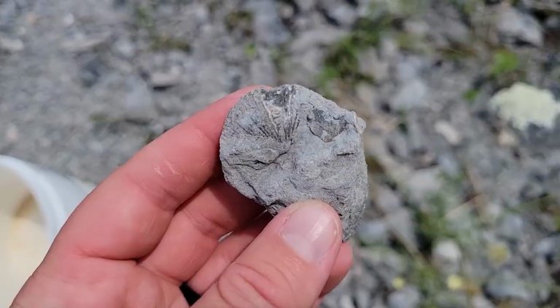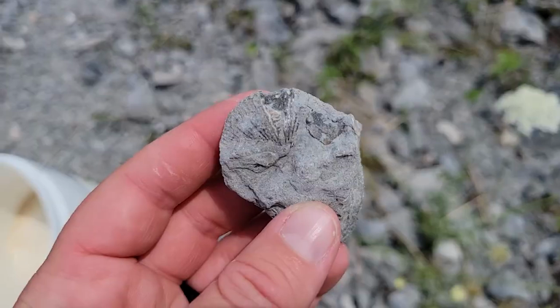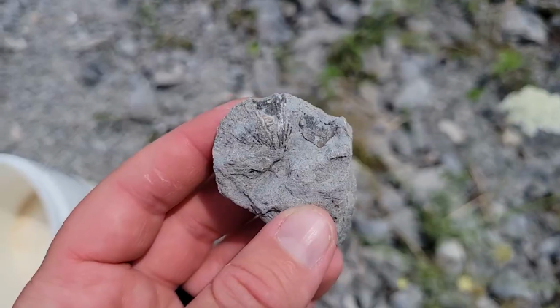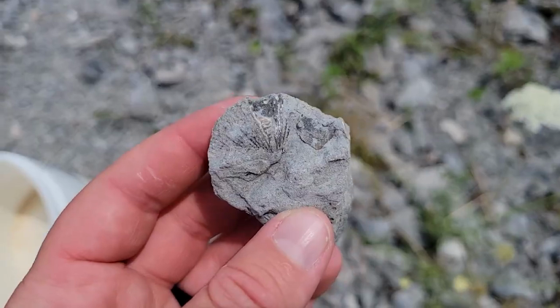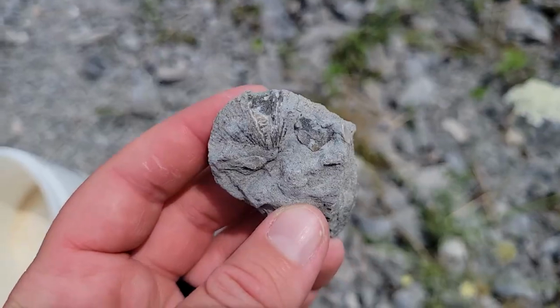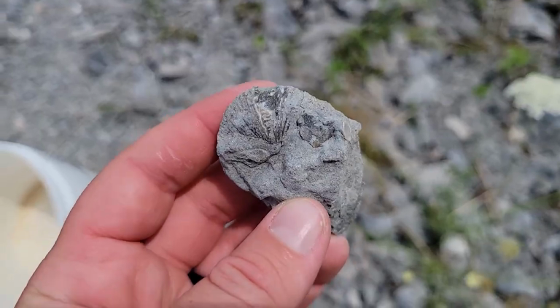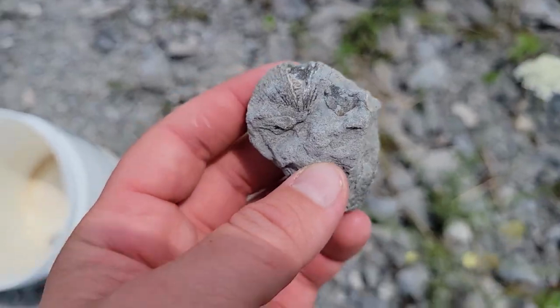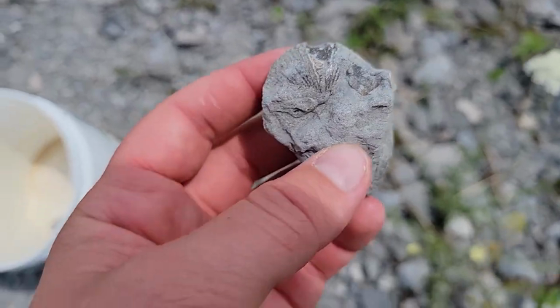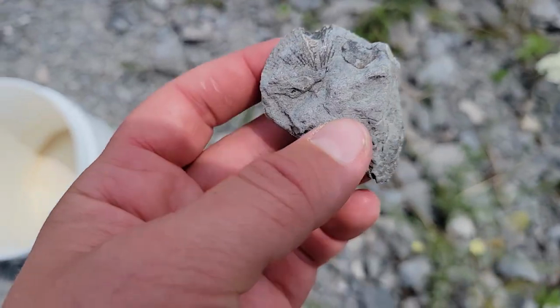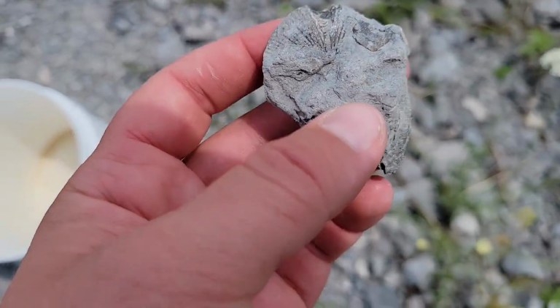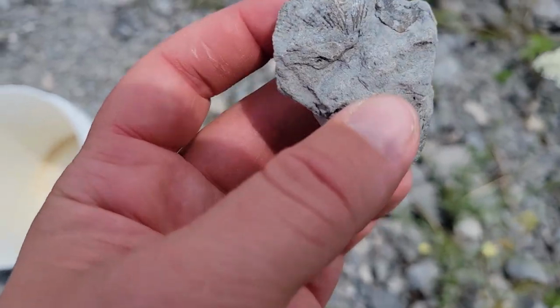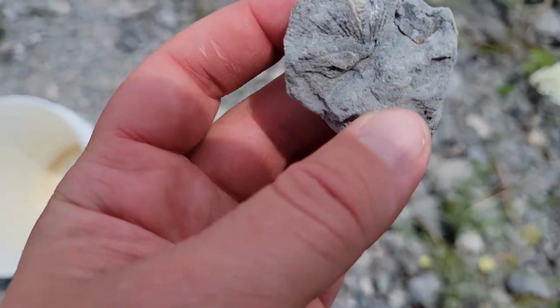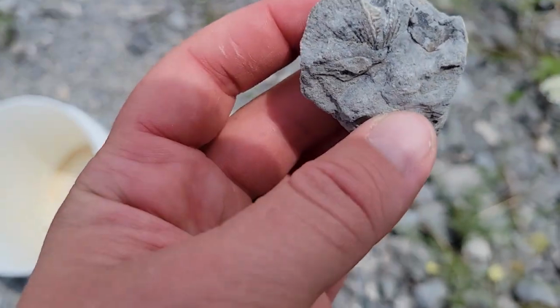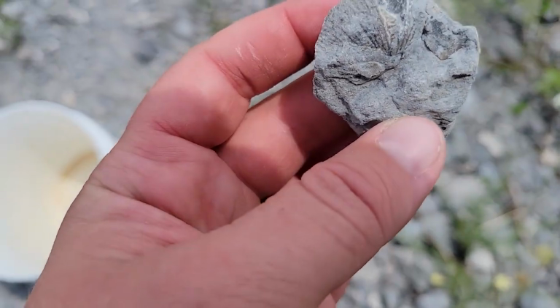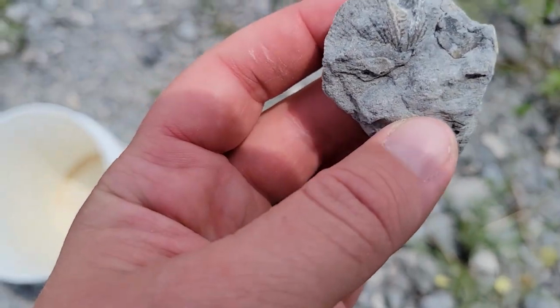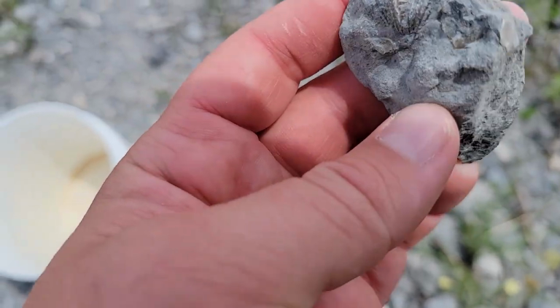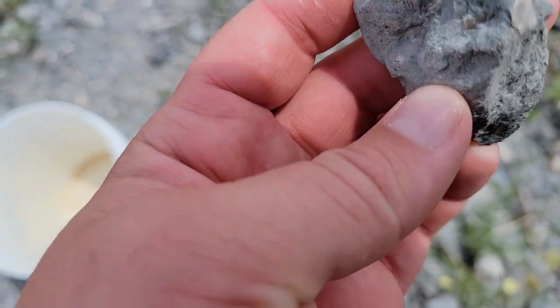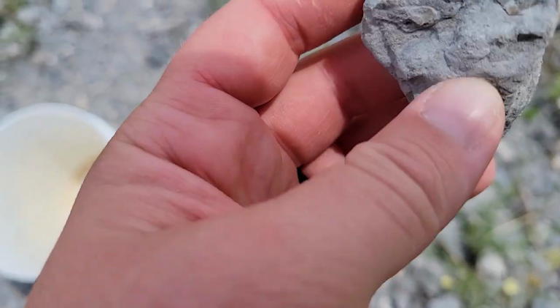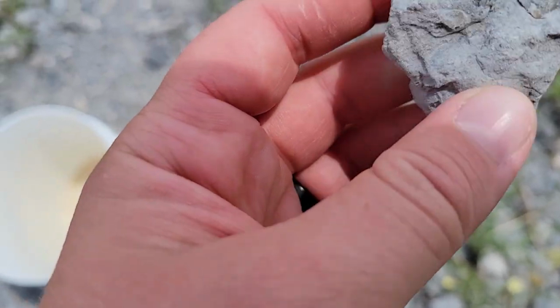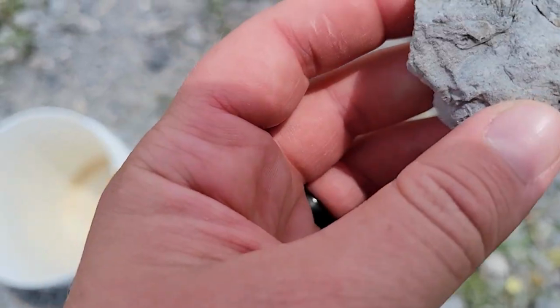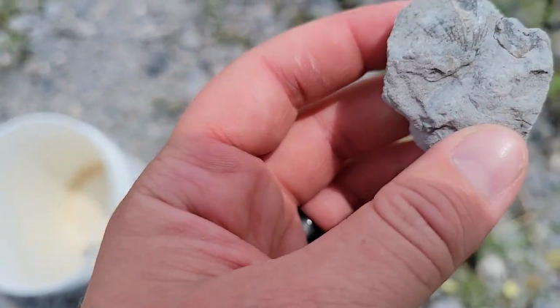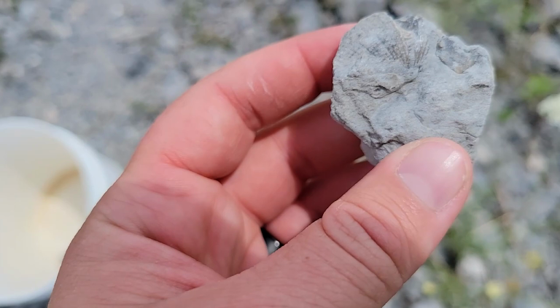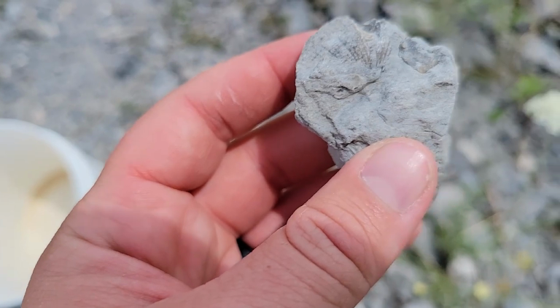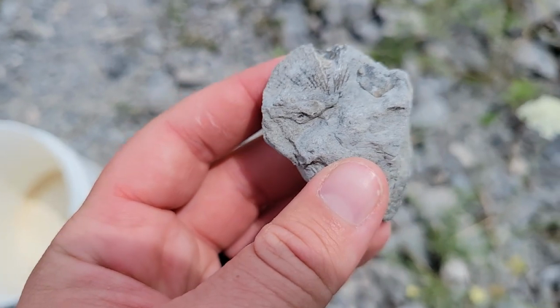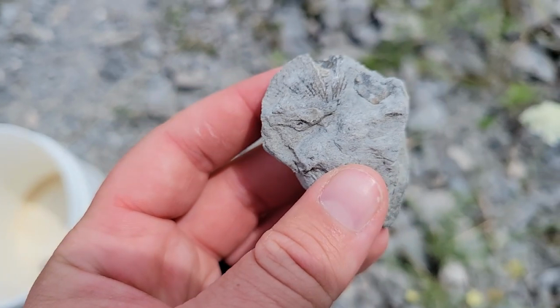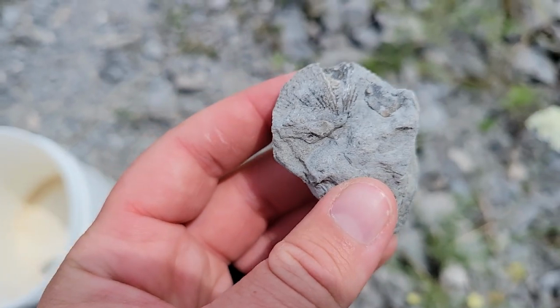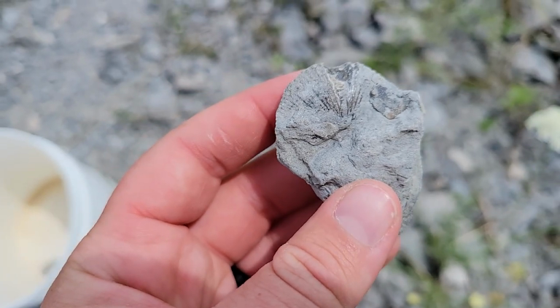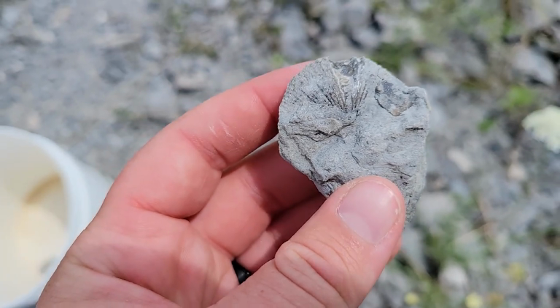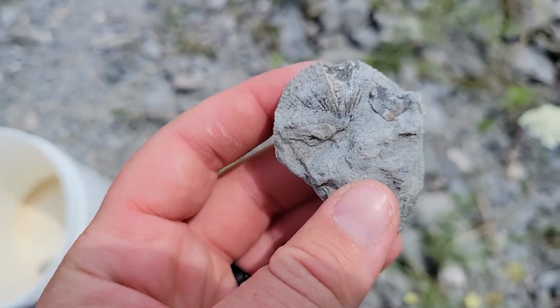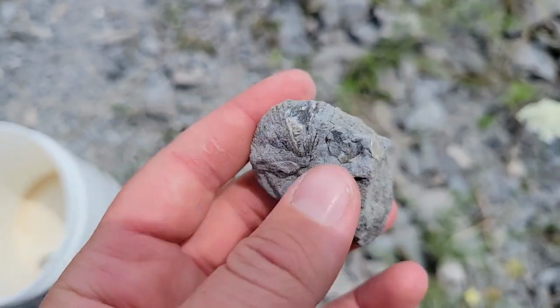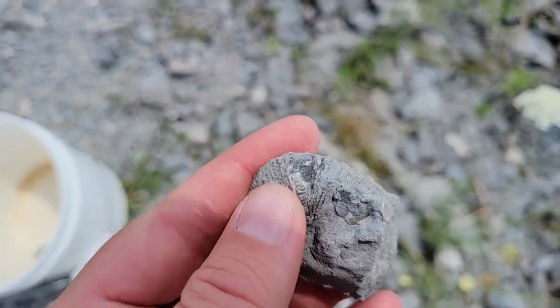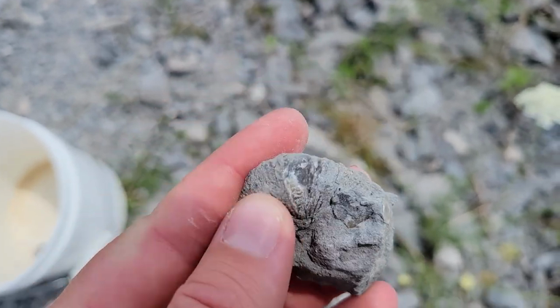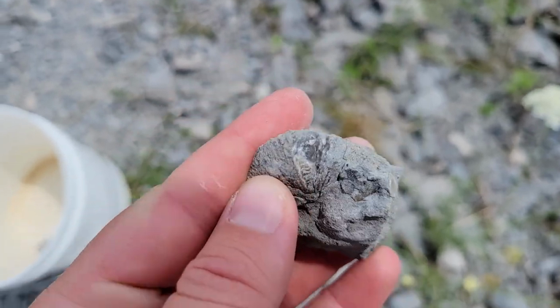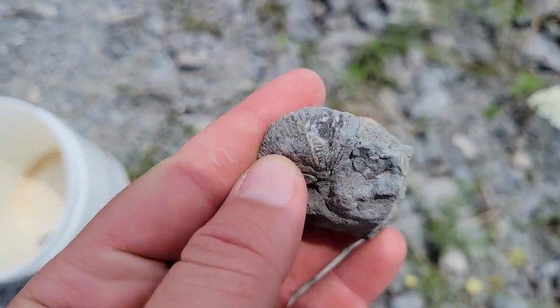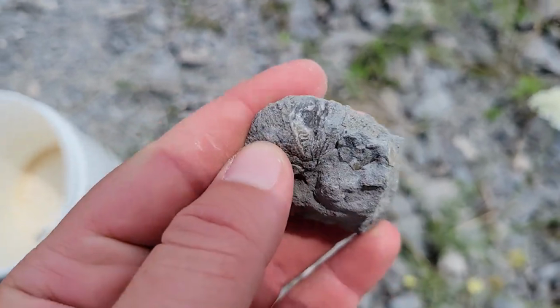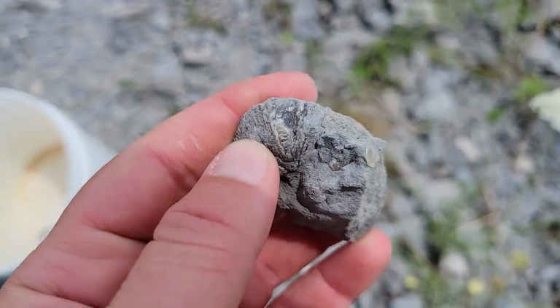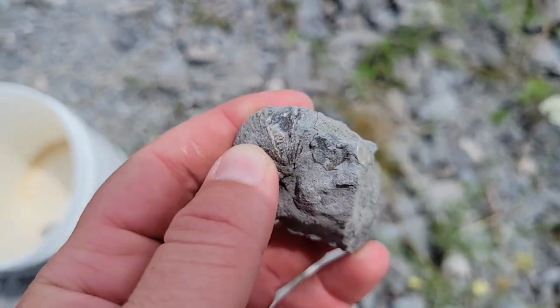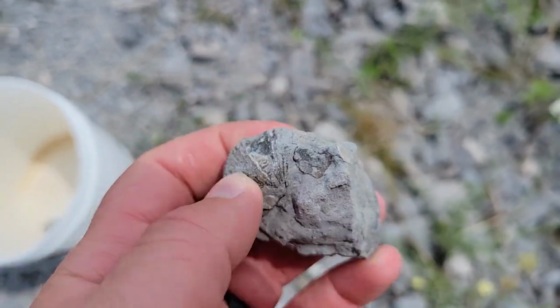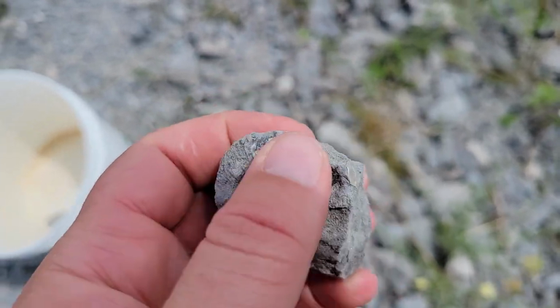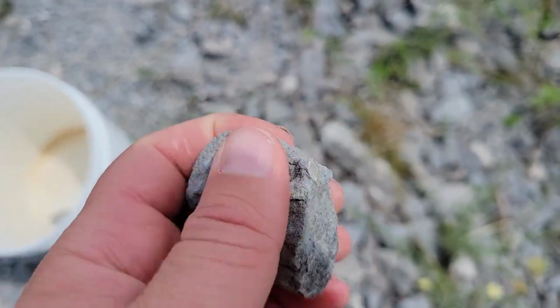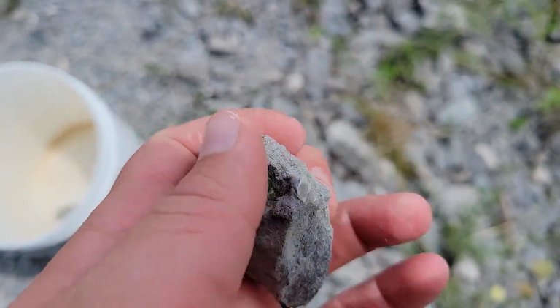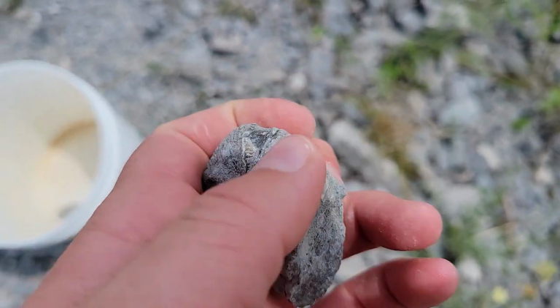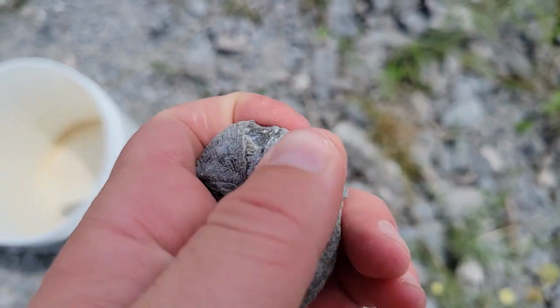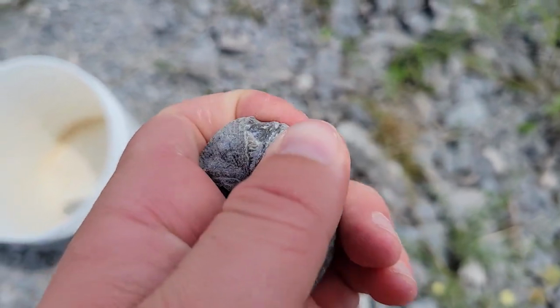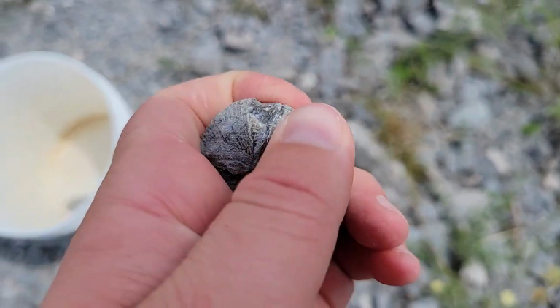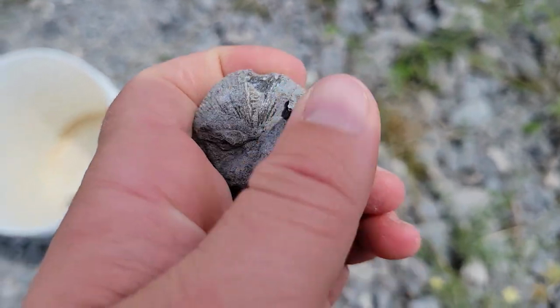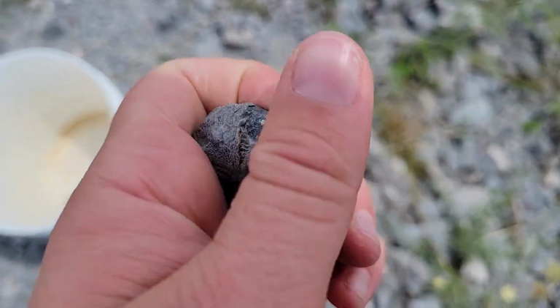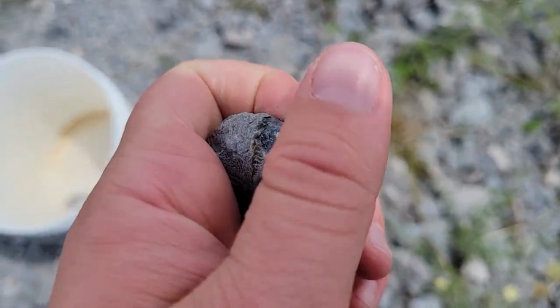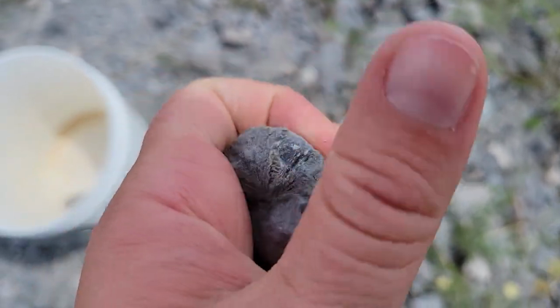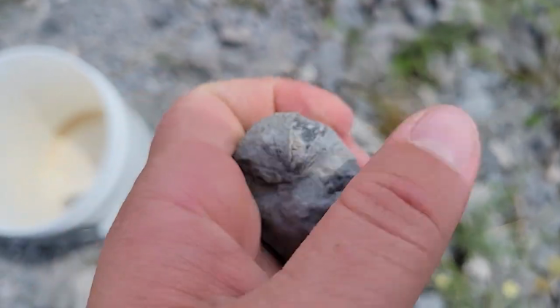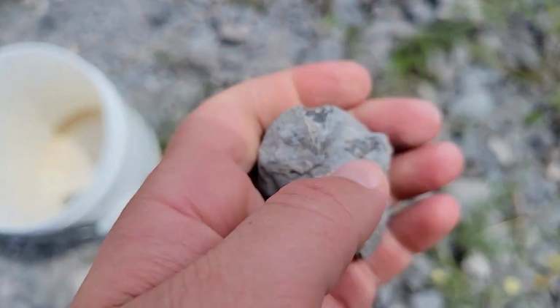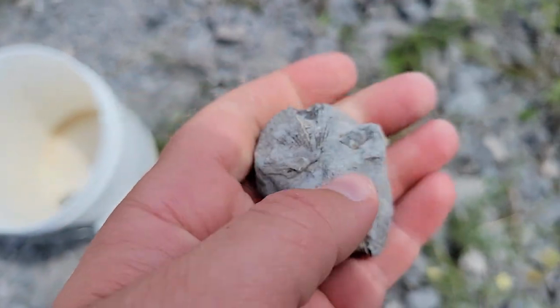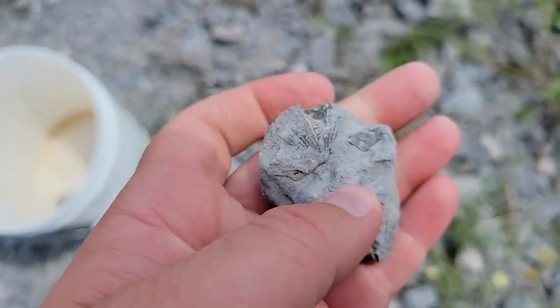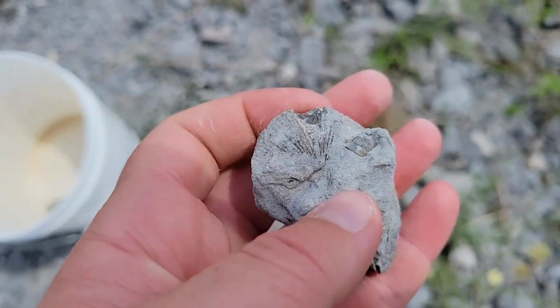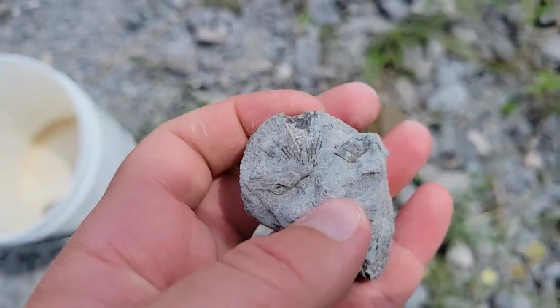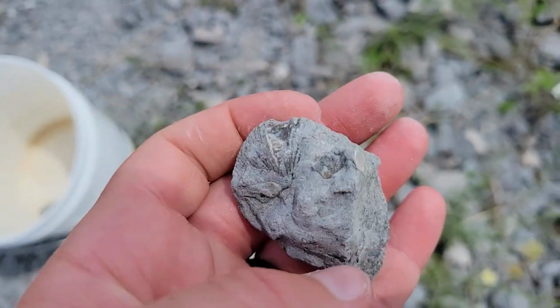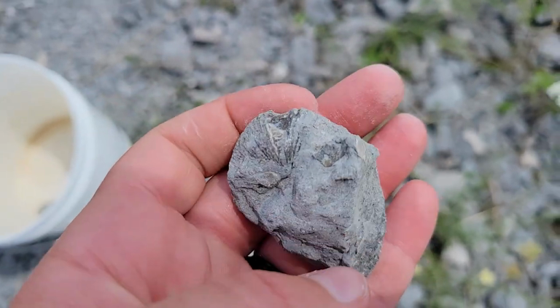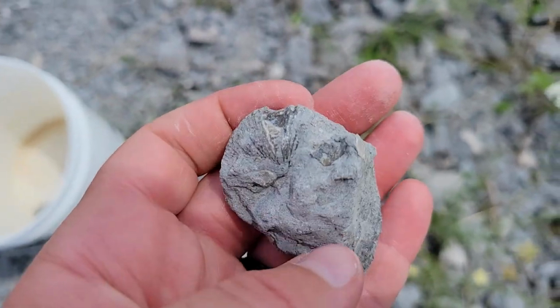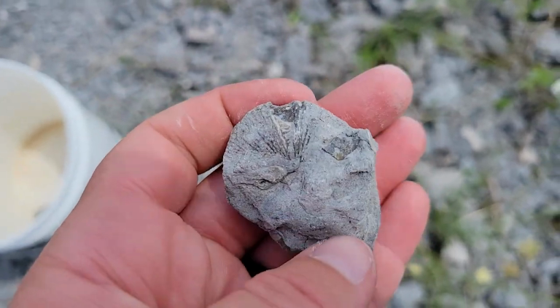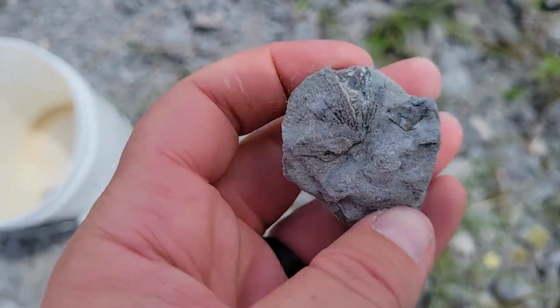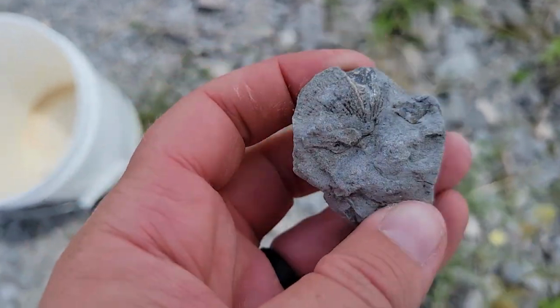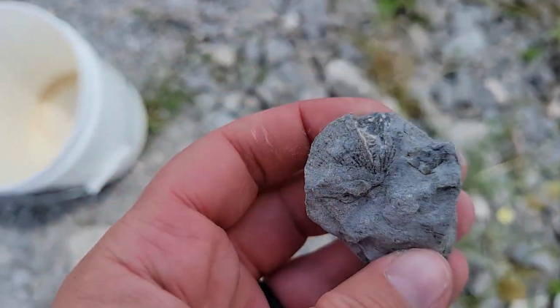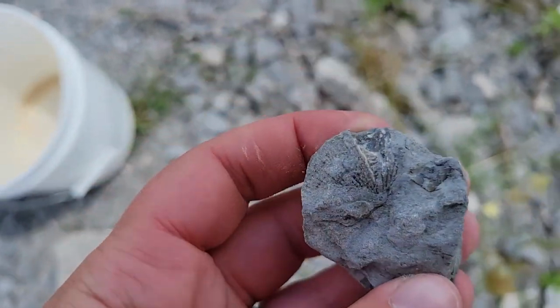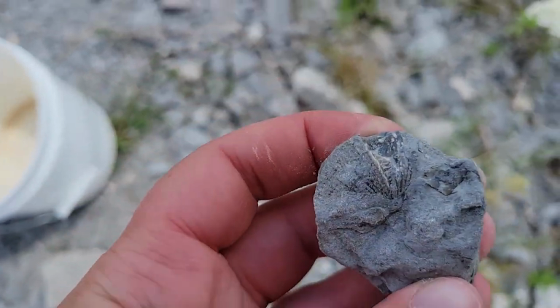There's a little brachiopod in here. I think it's in decent condition if we can get it out of there. That'll look real nice.